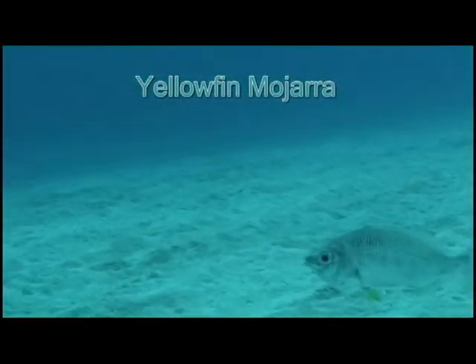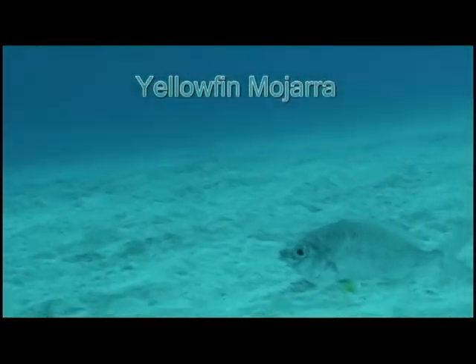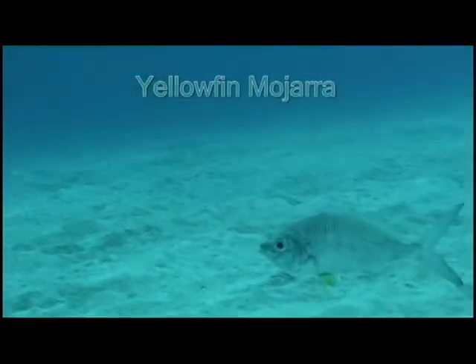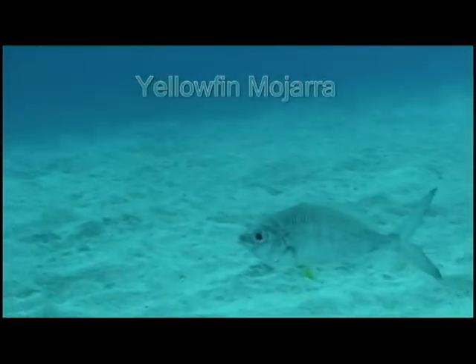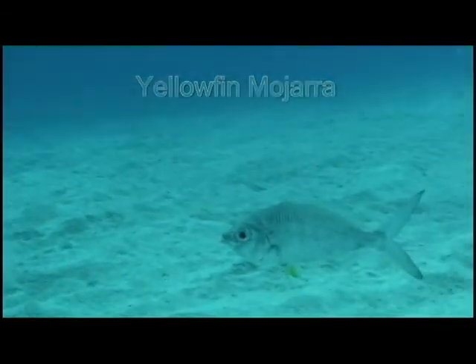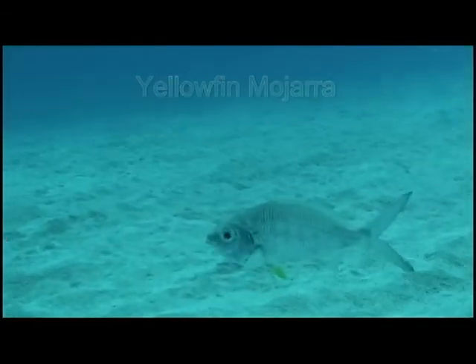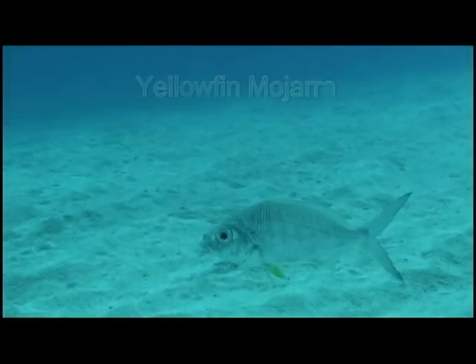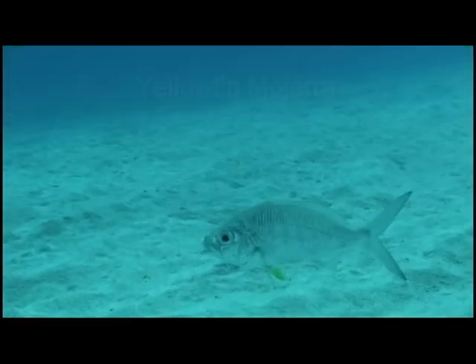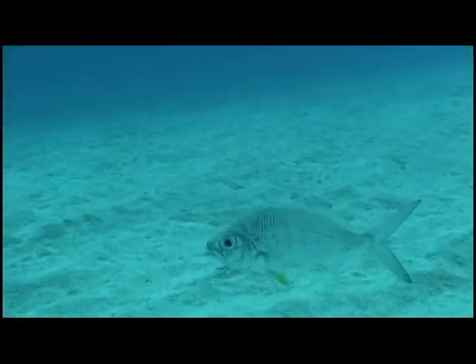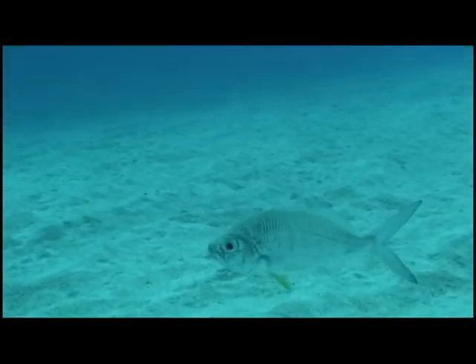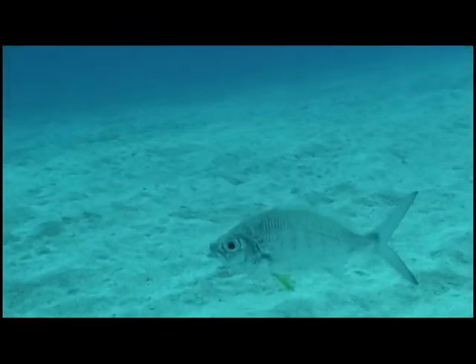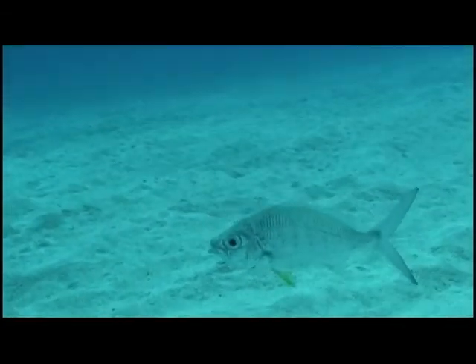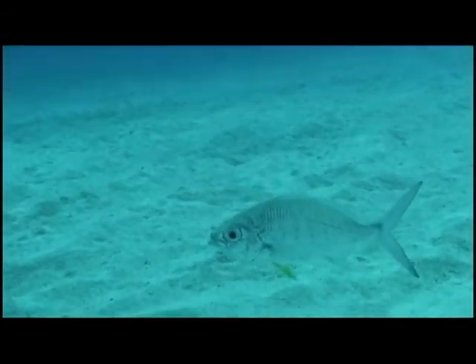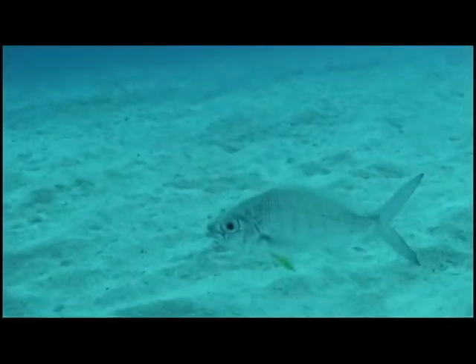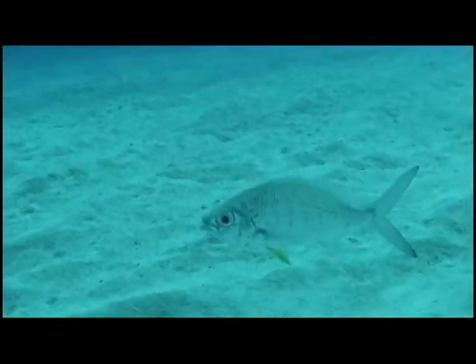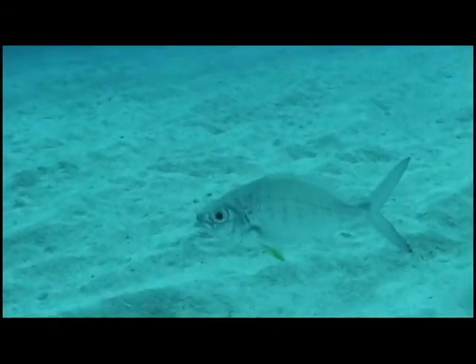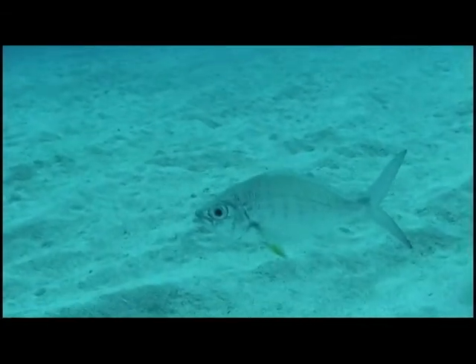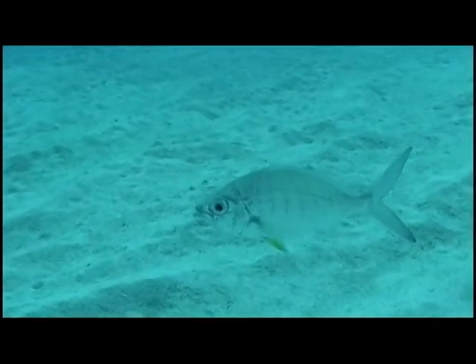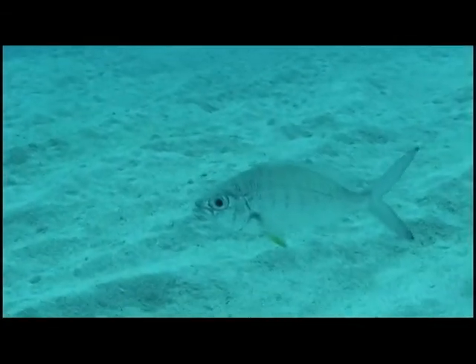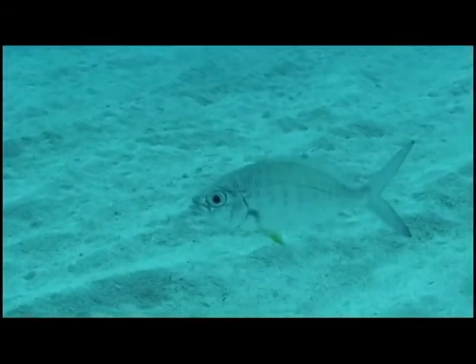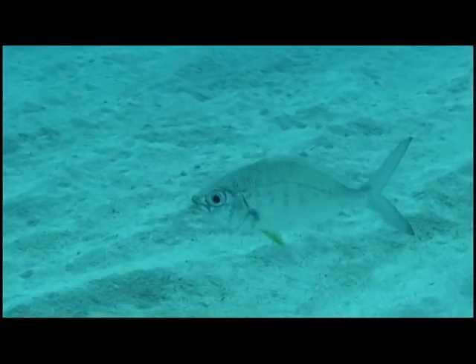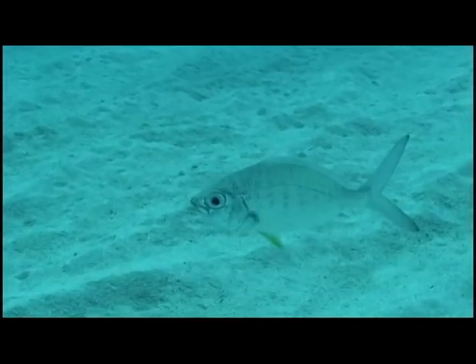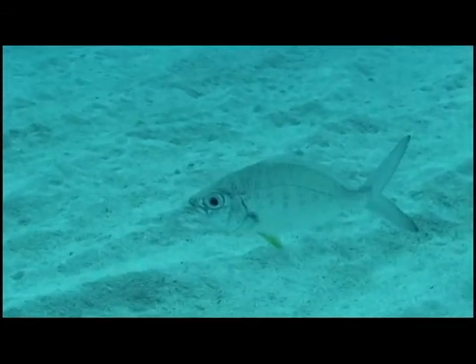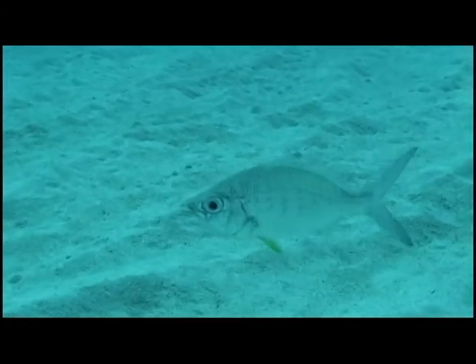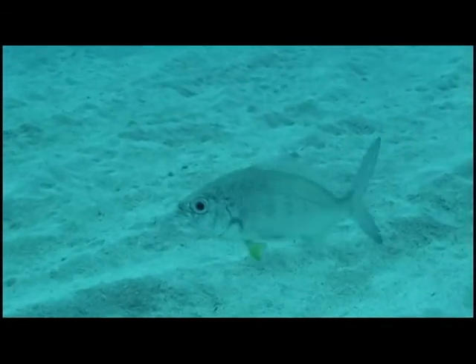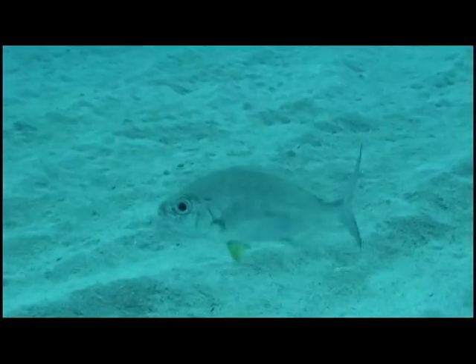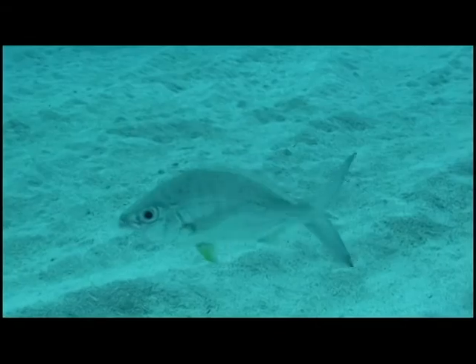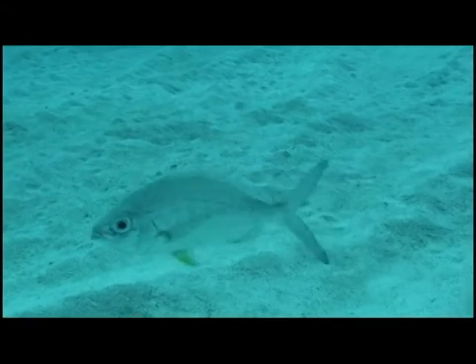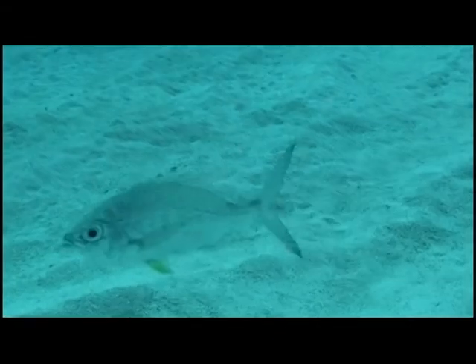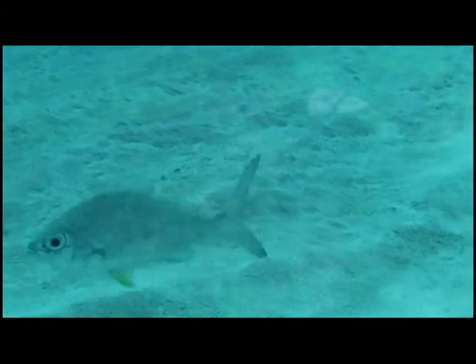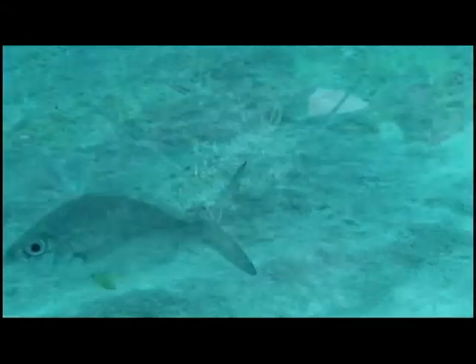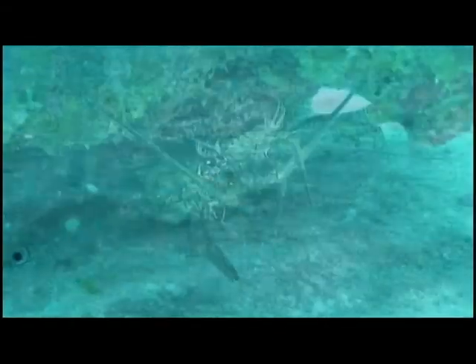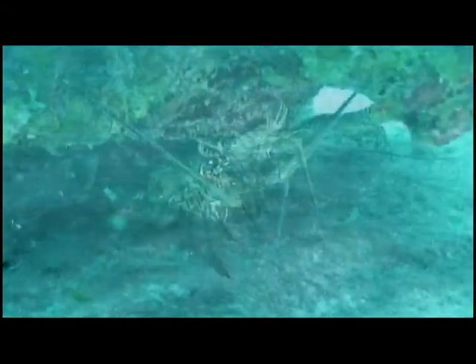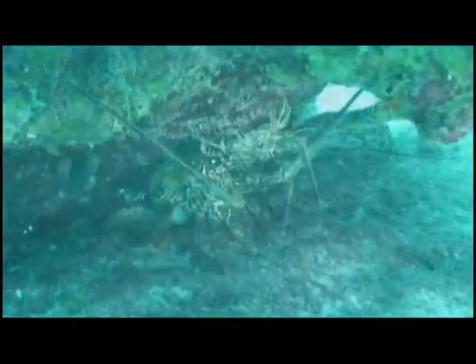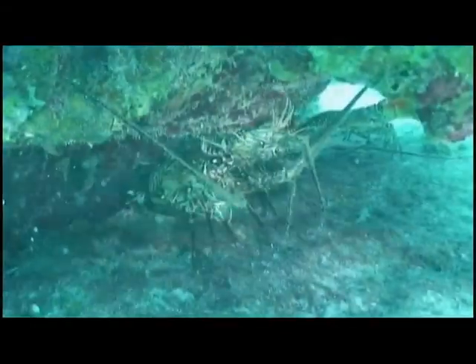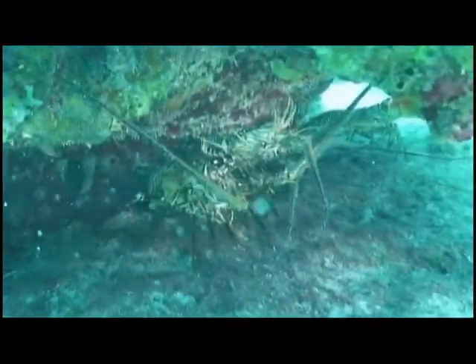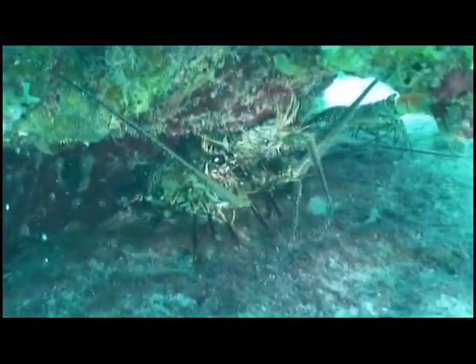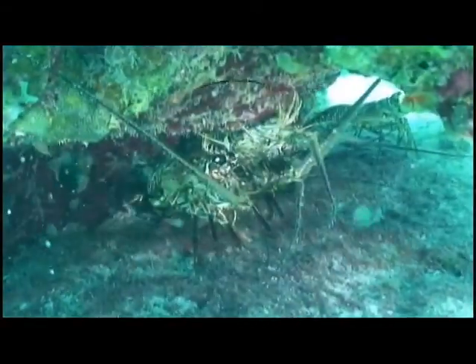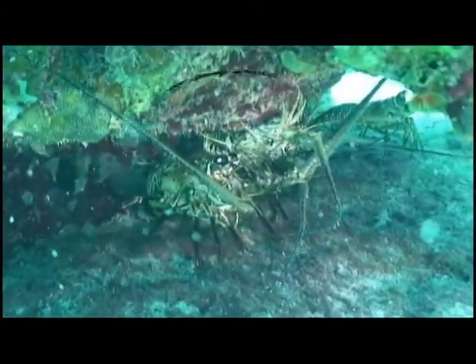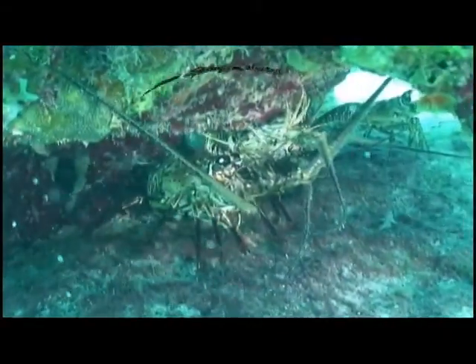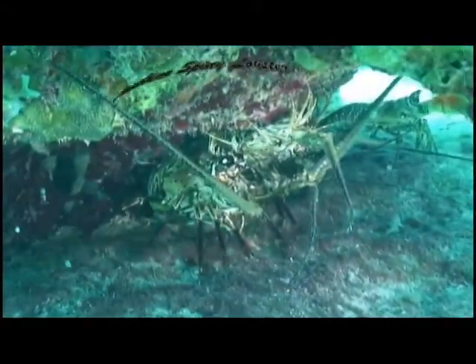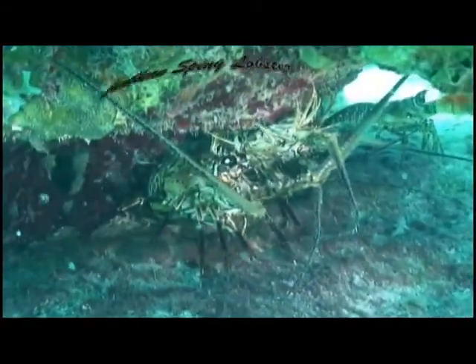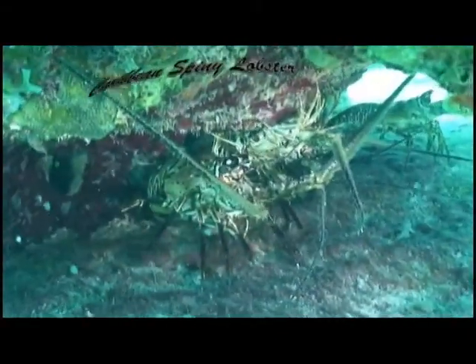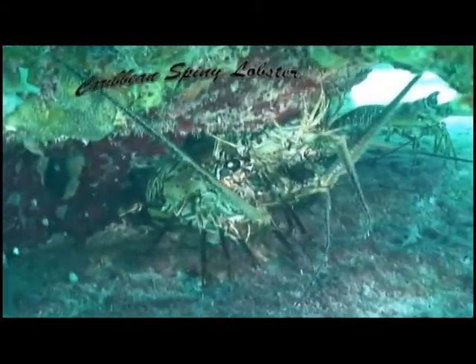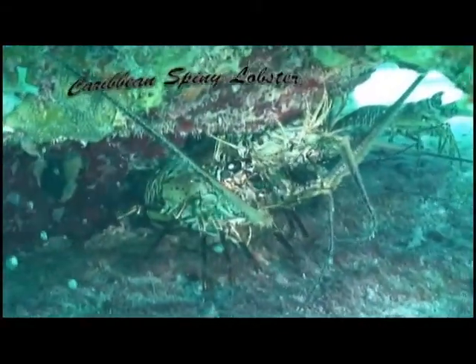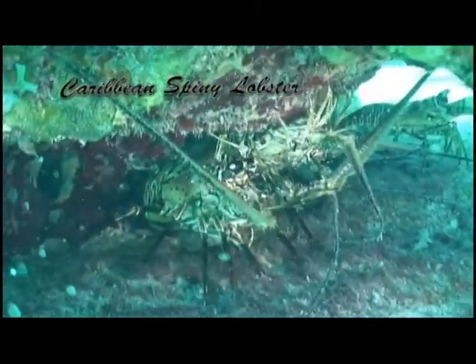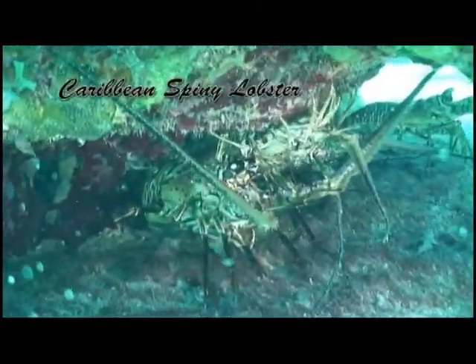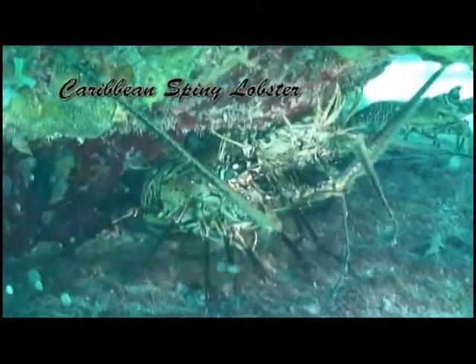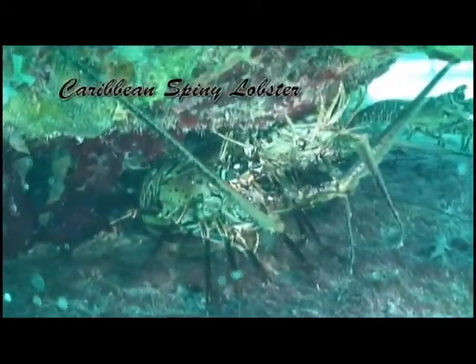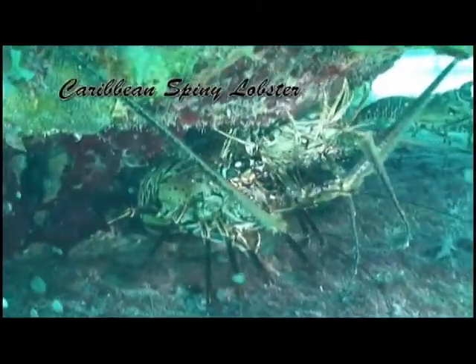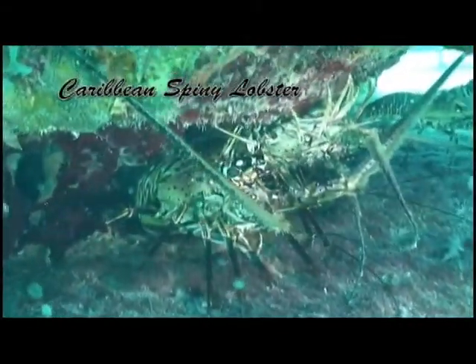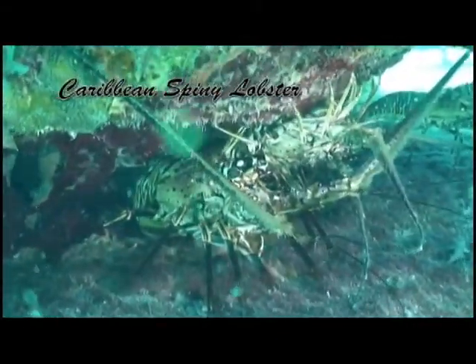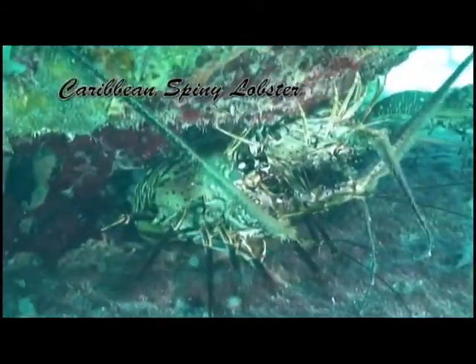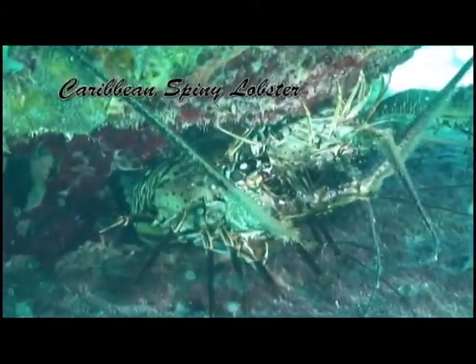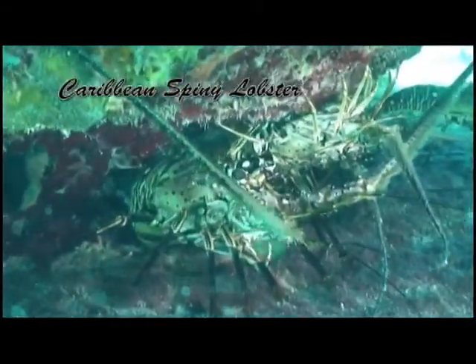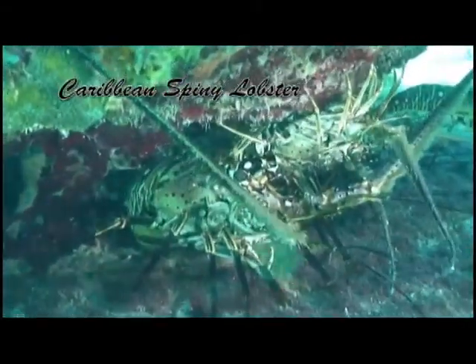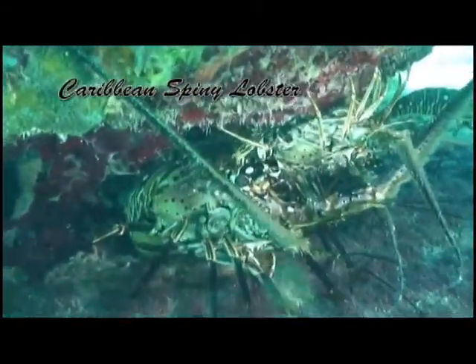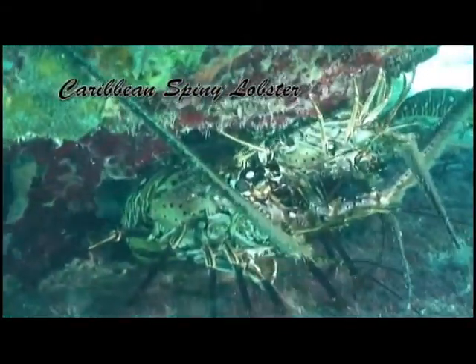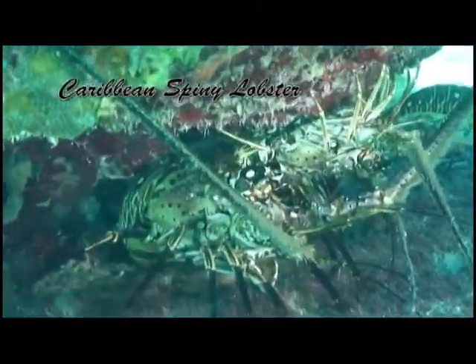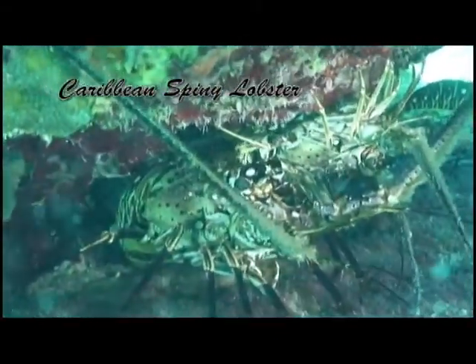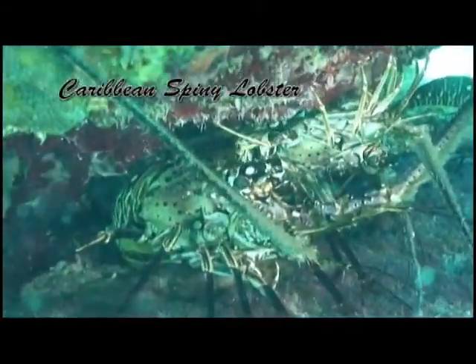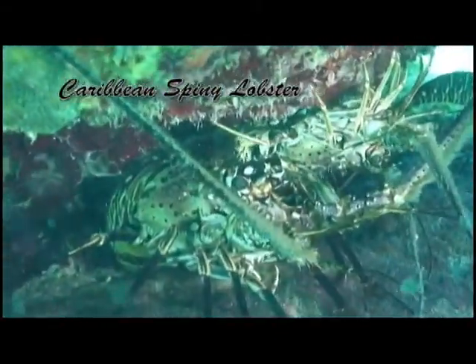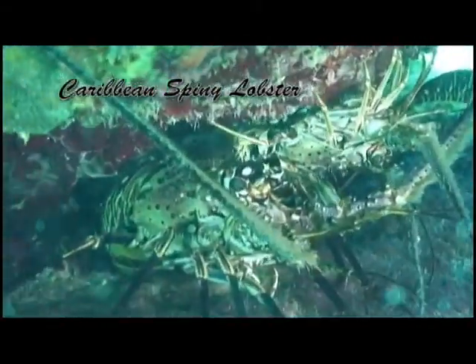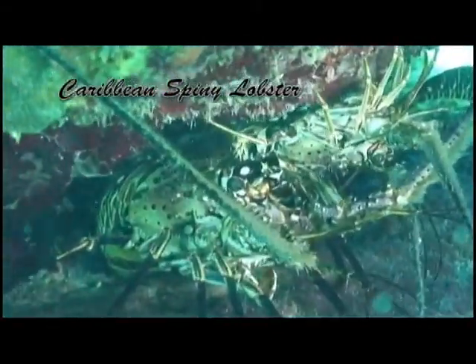Sometimes scary, but always thrilling. Some Caribbean spiny lobster.